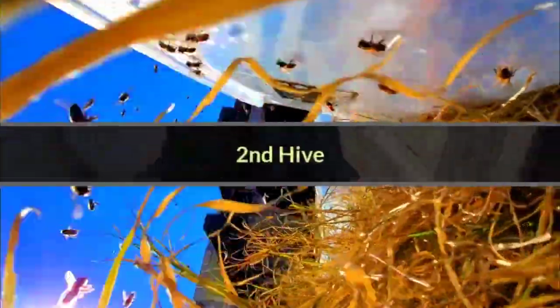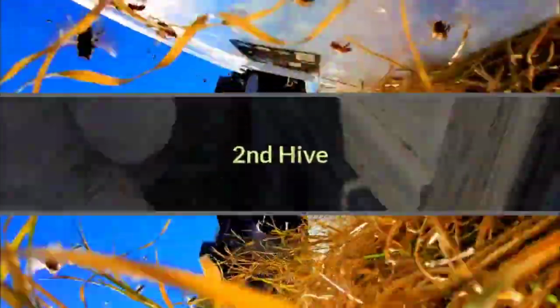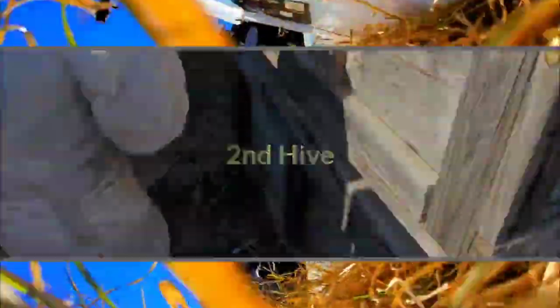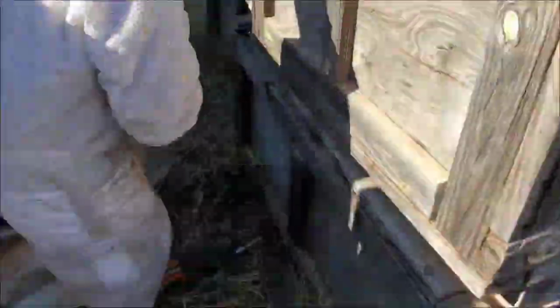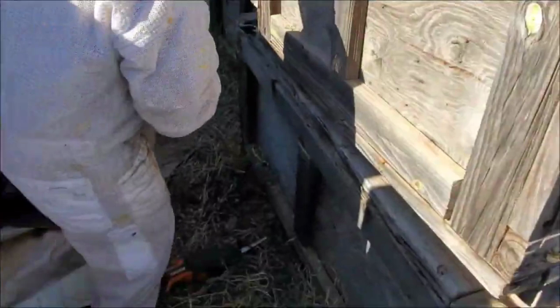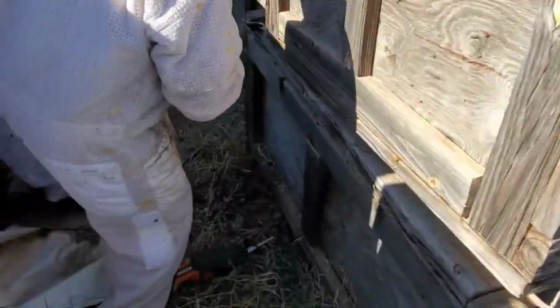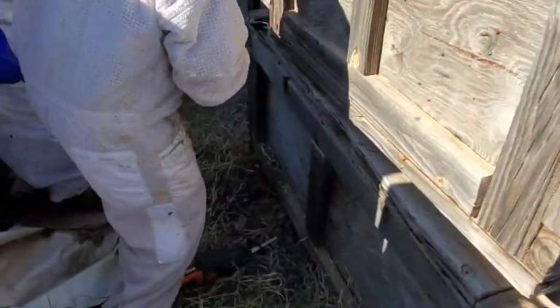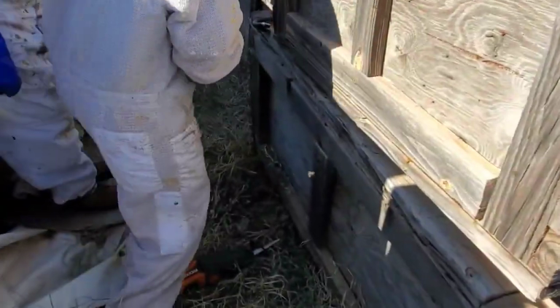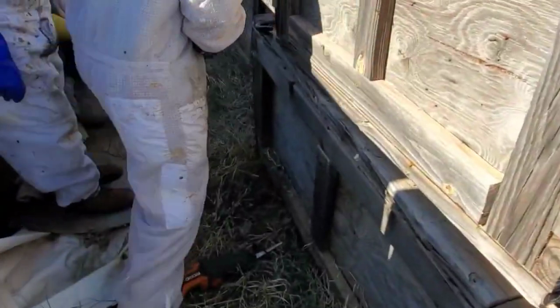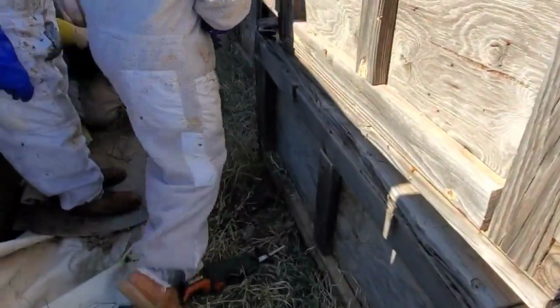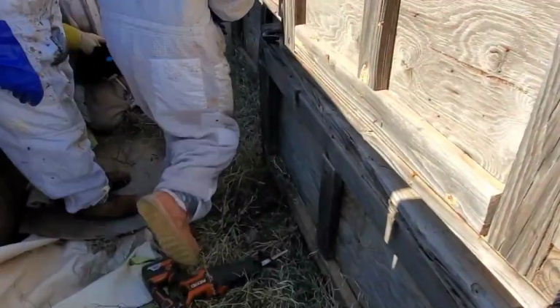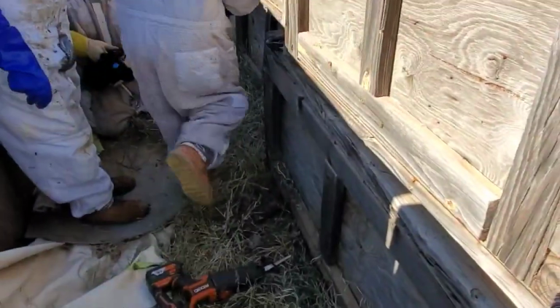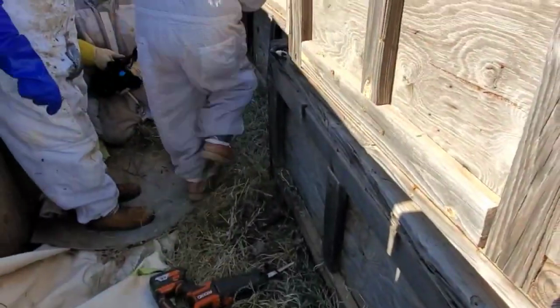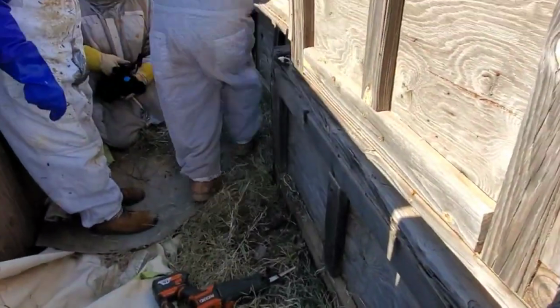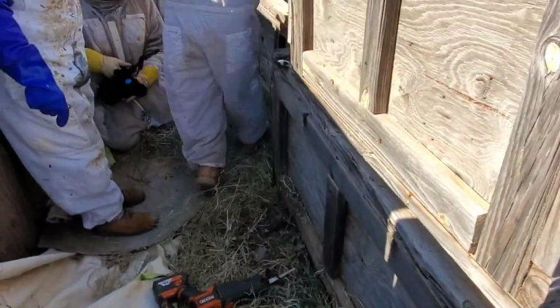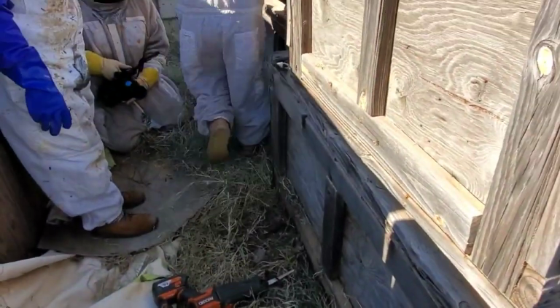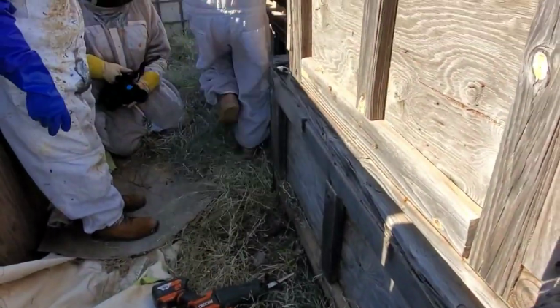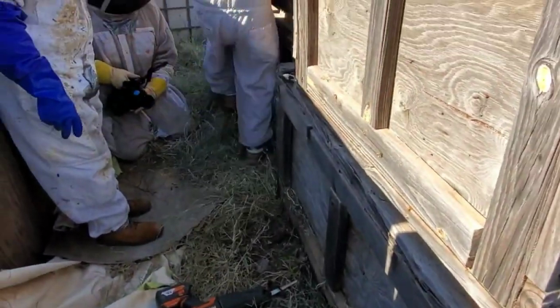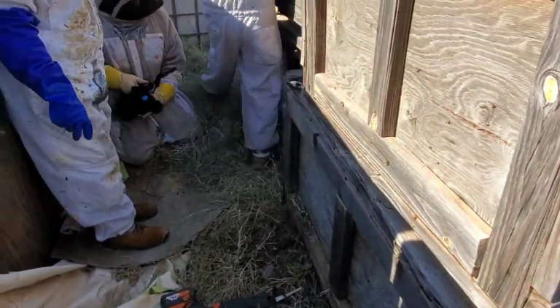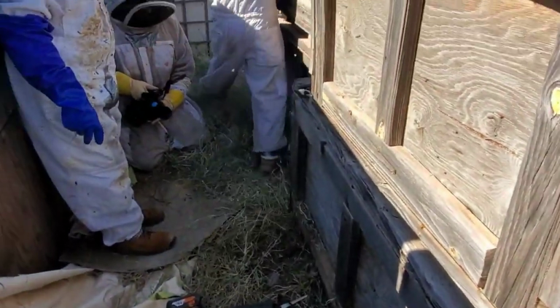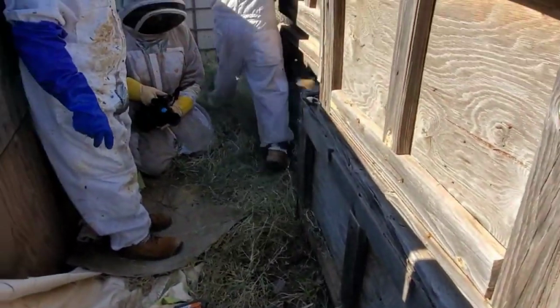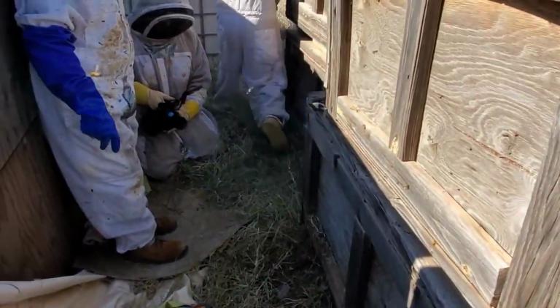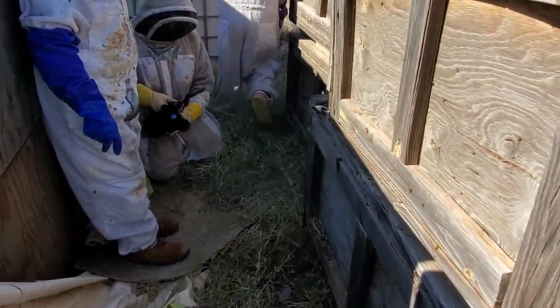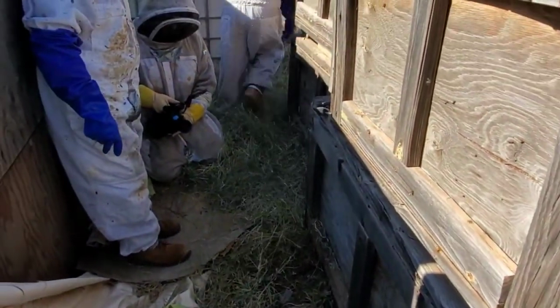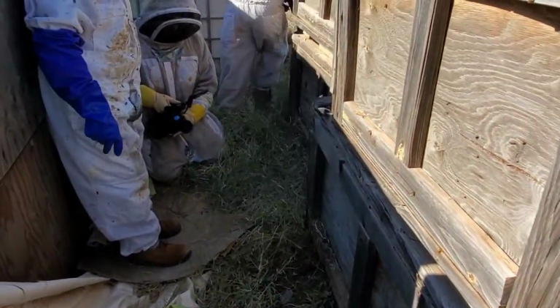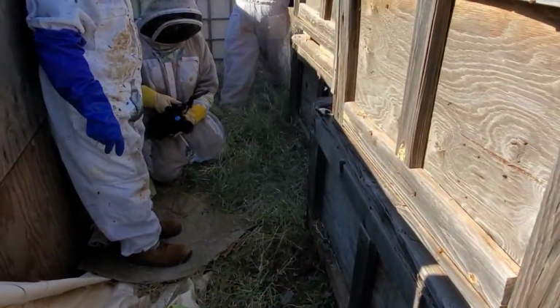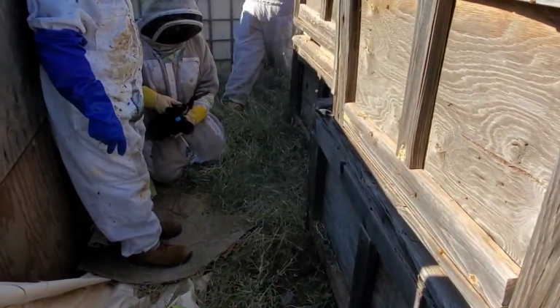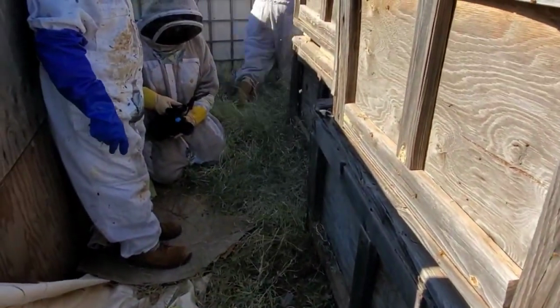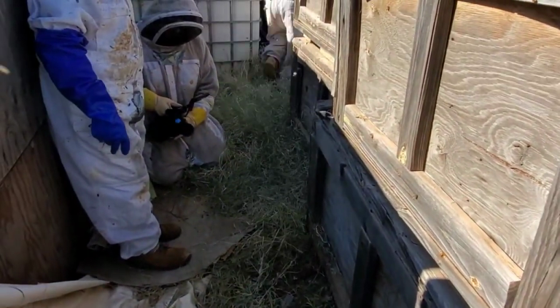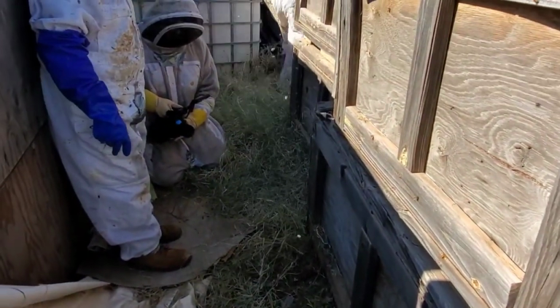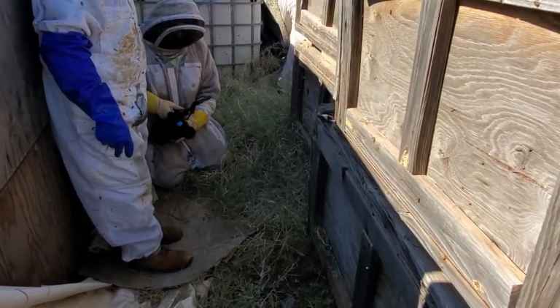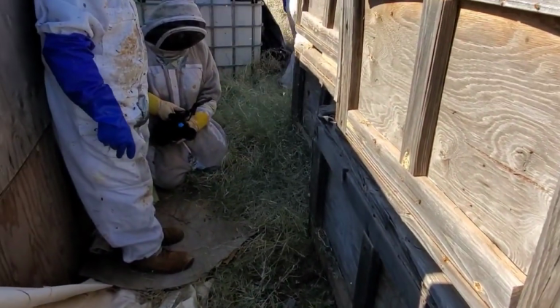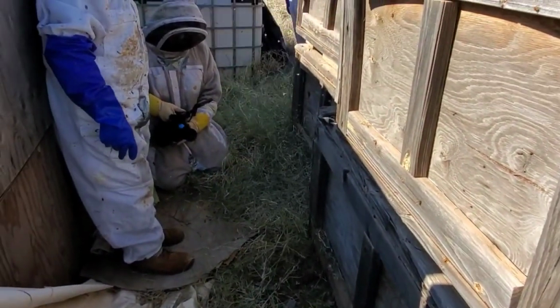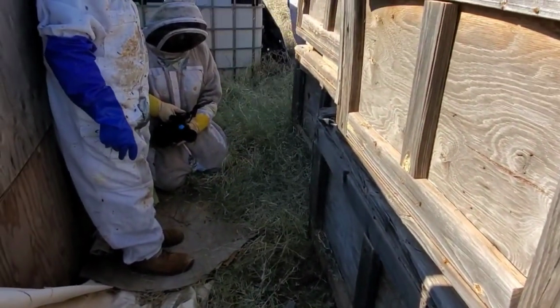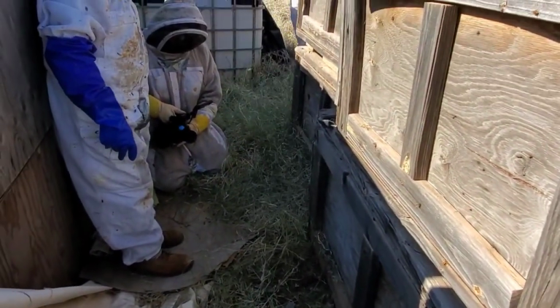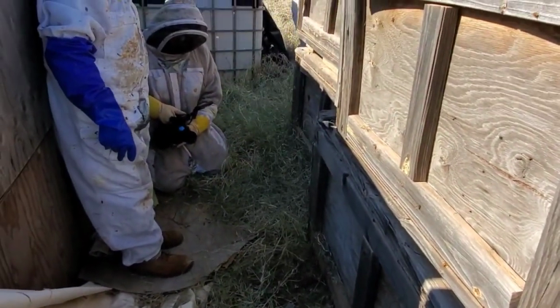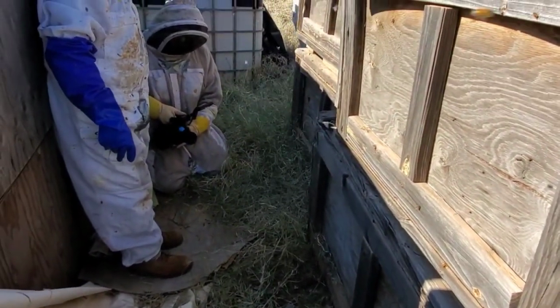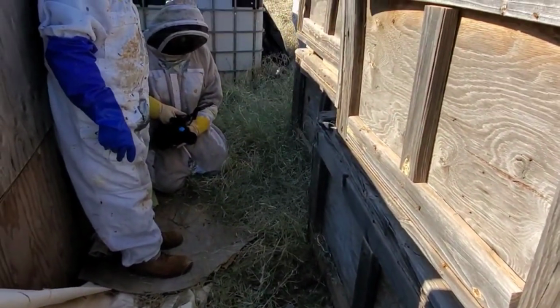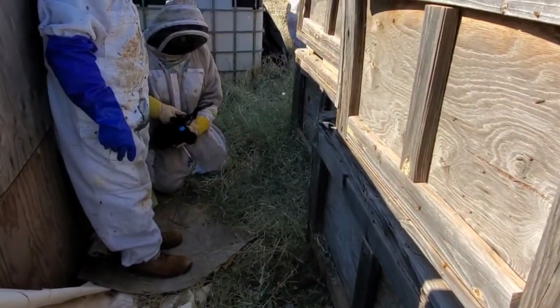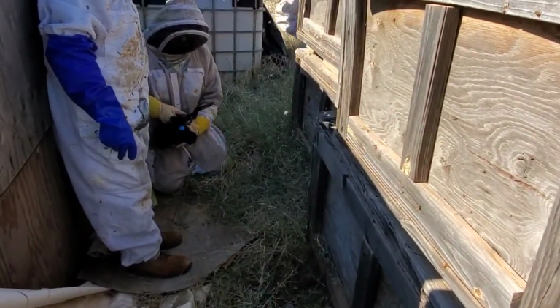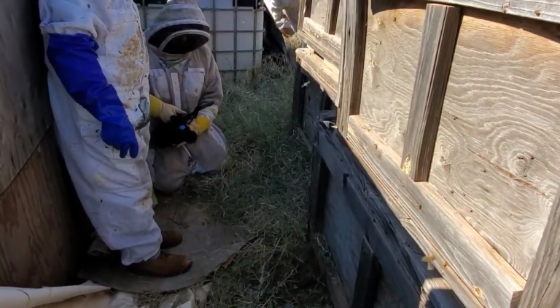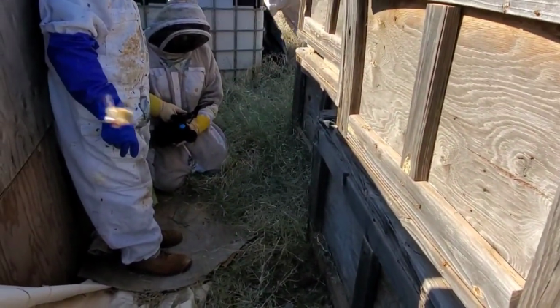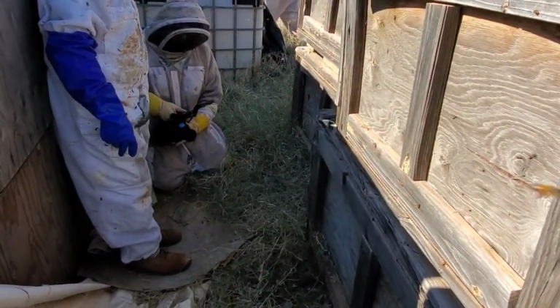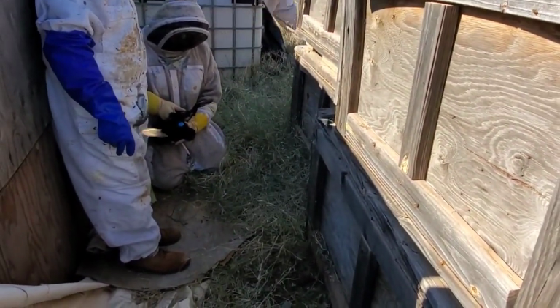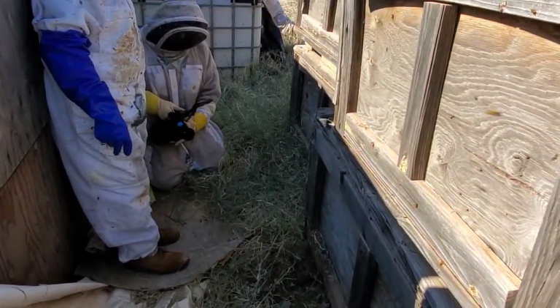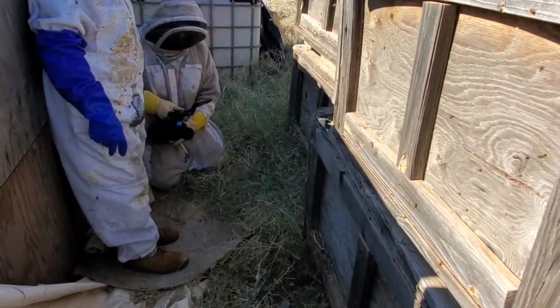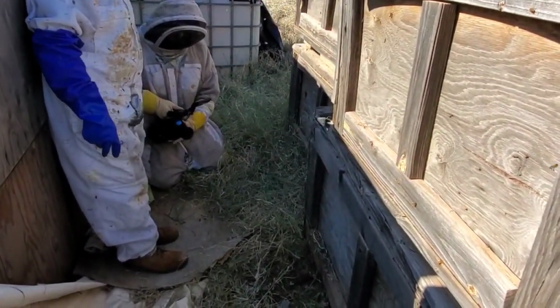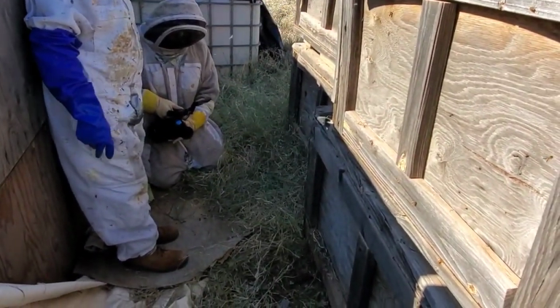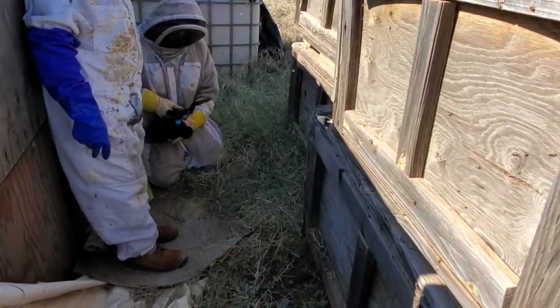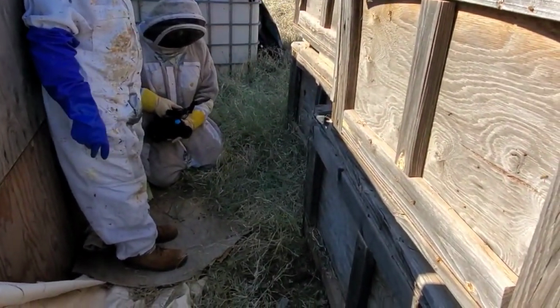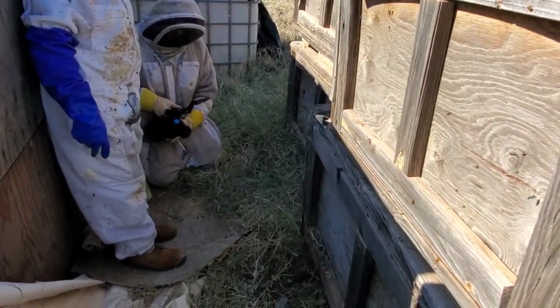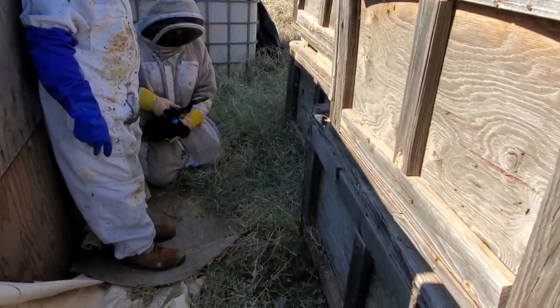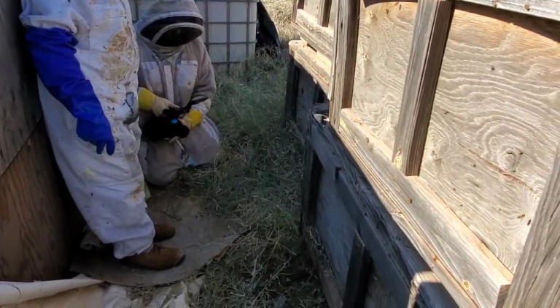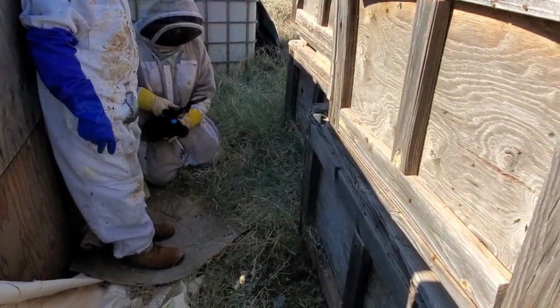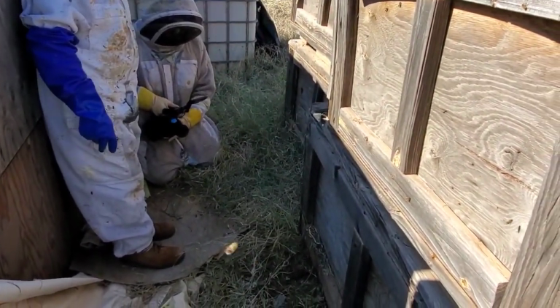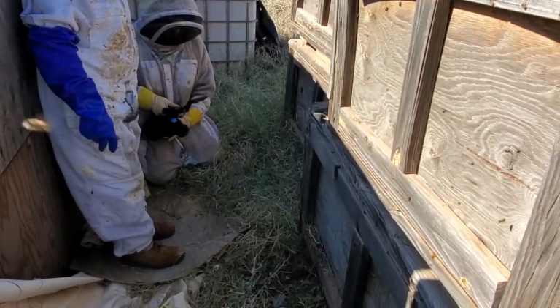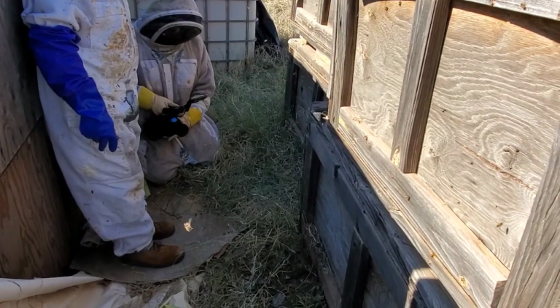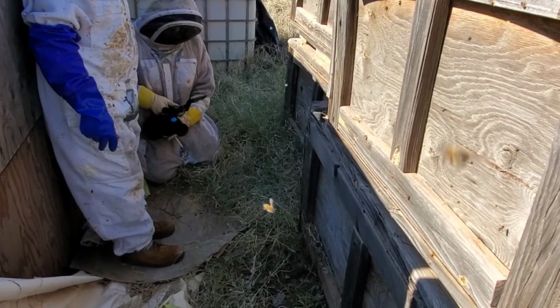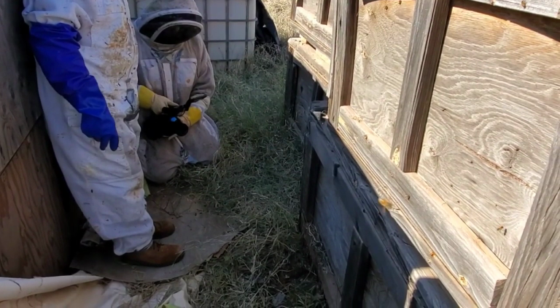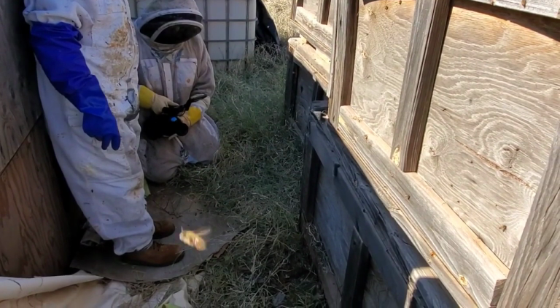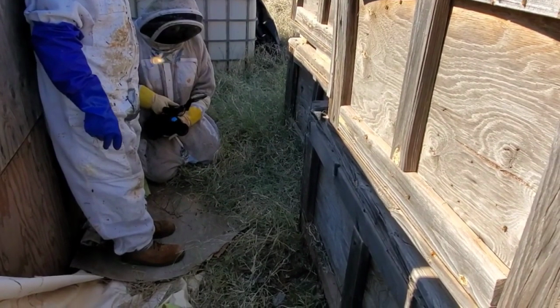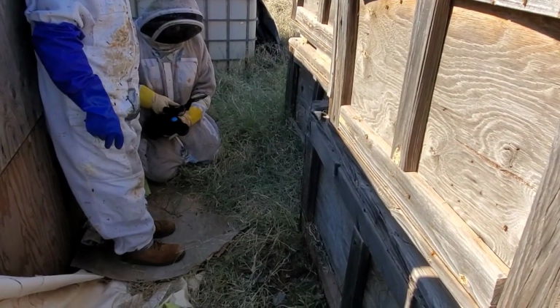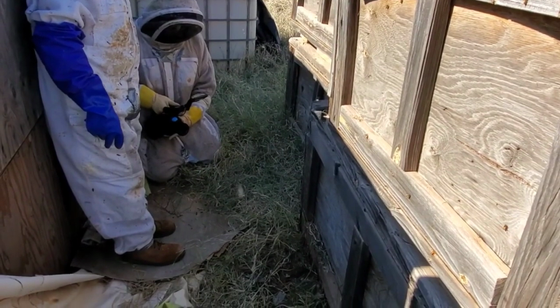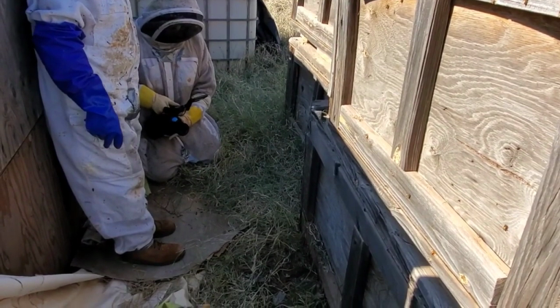Get the drill with a little hole bit. The last thing I want to do is ruin anybody's property.